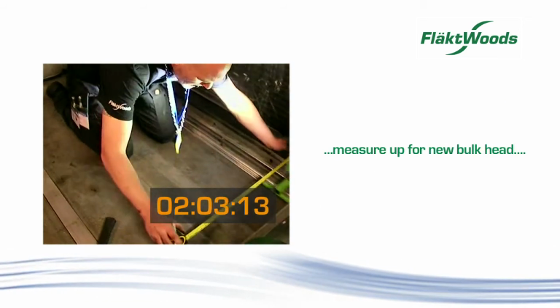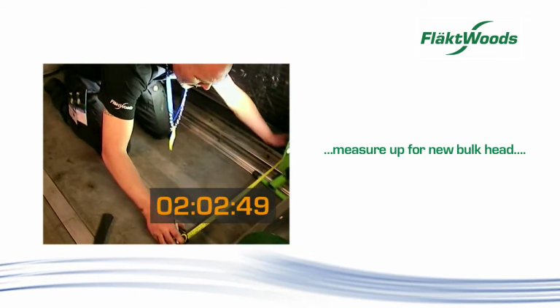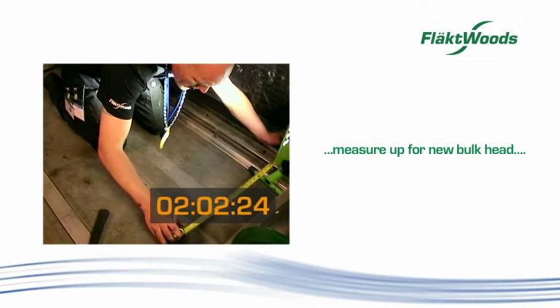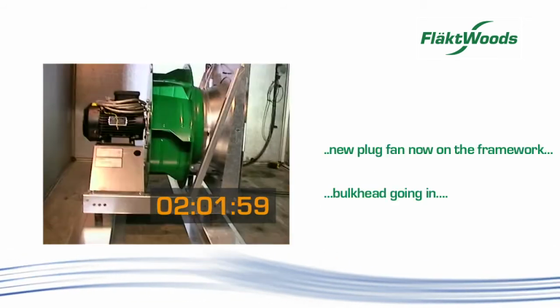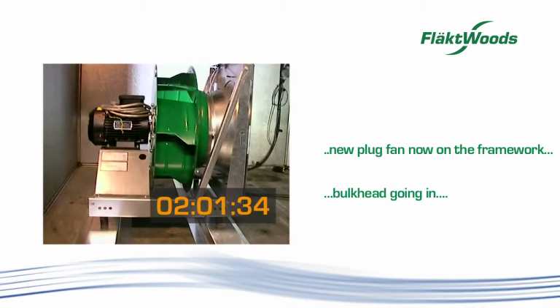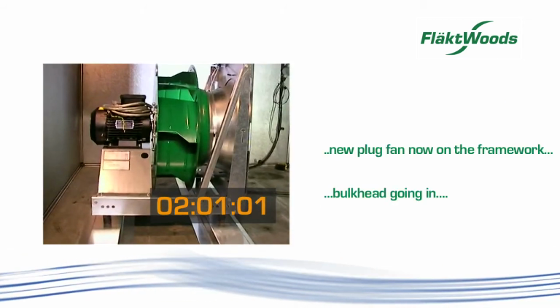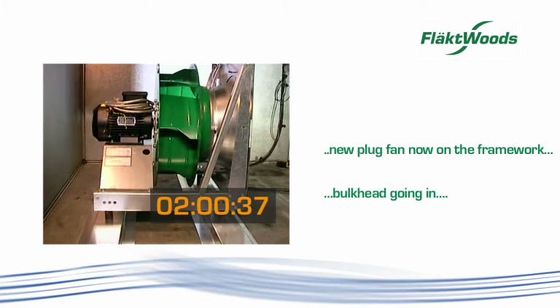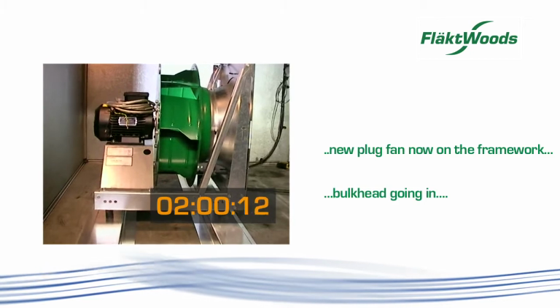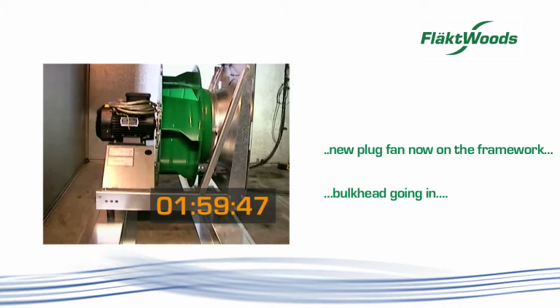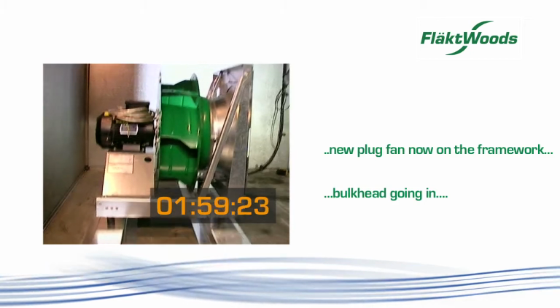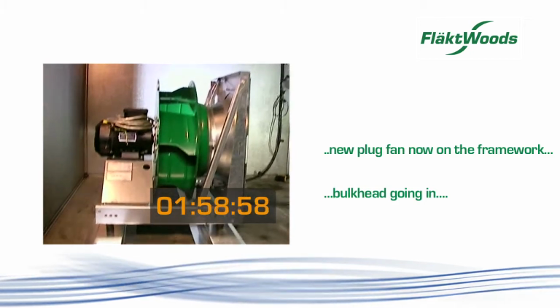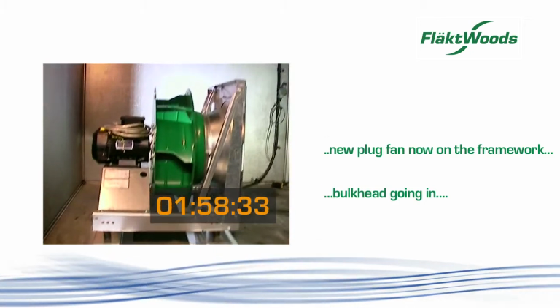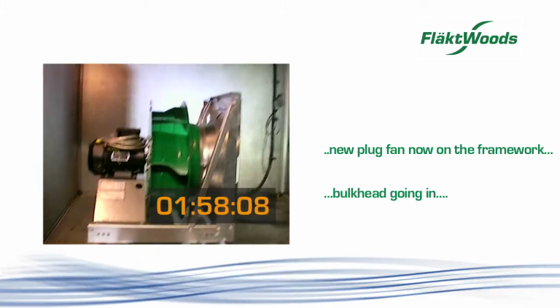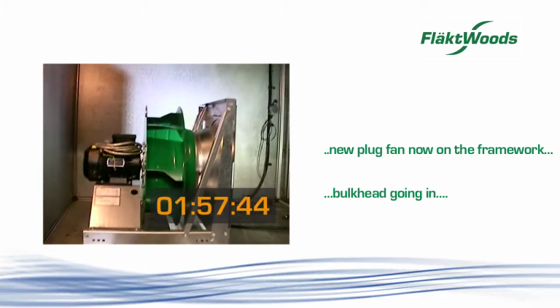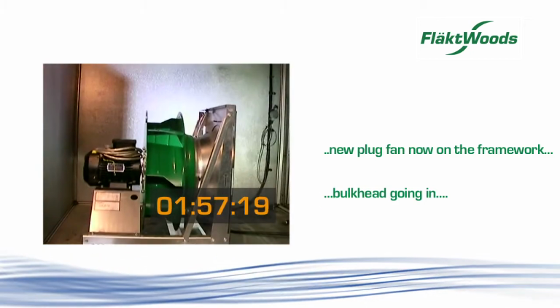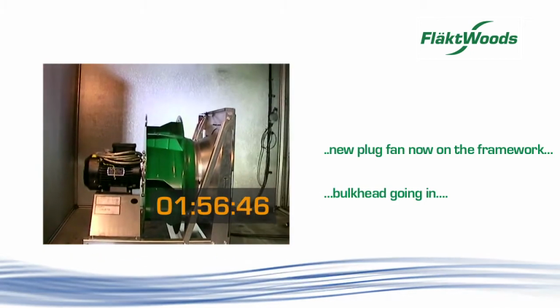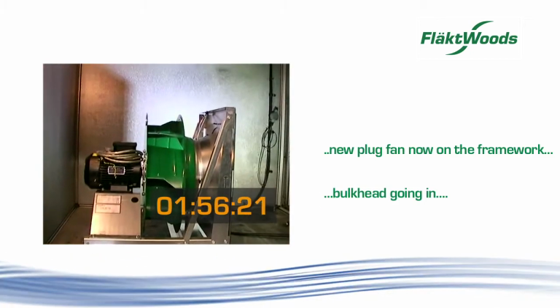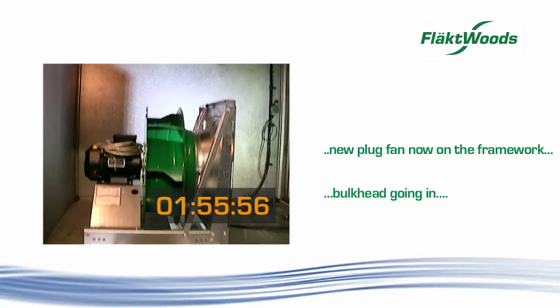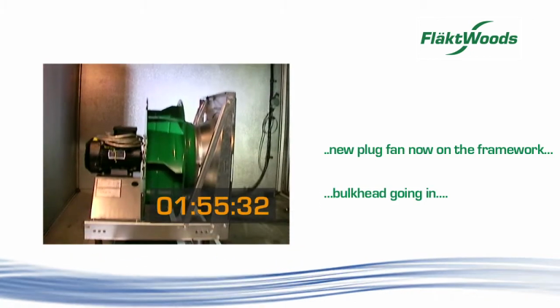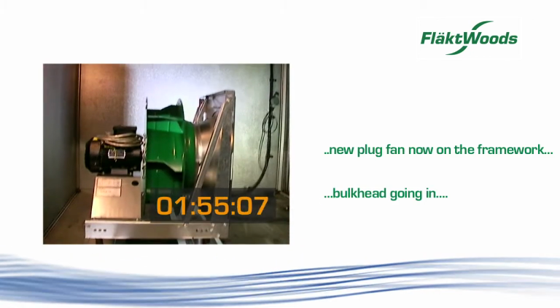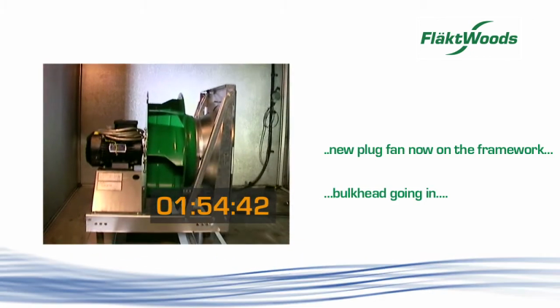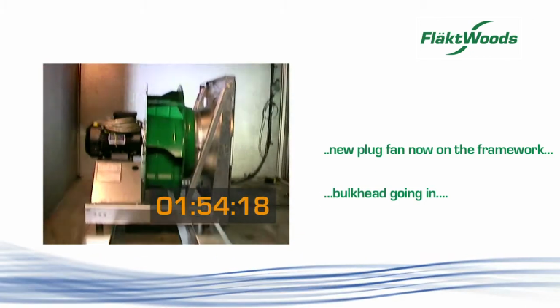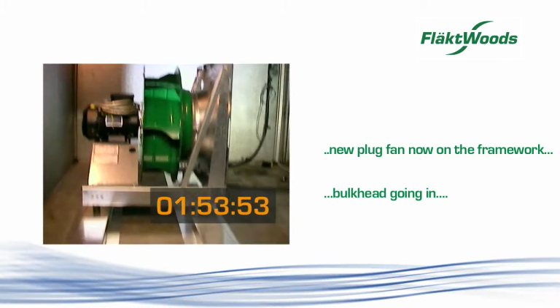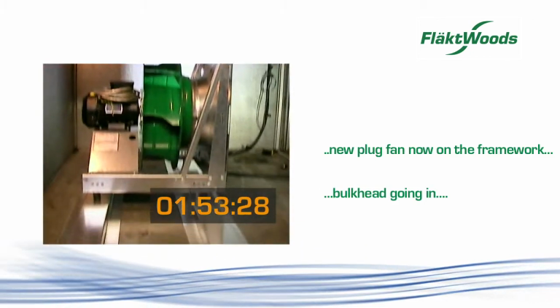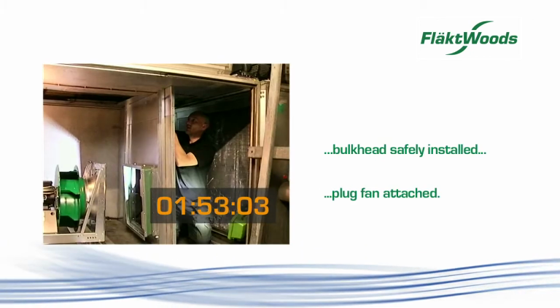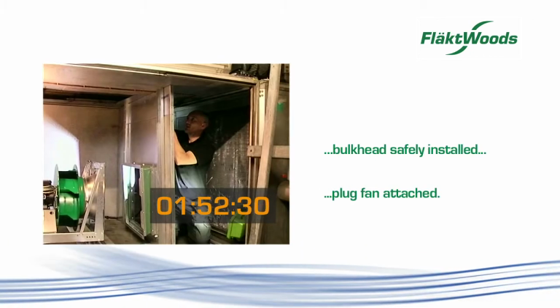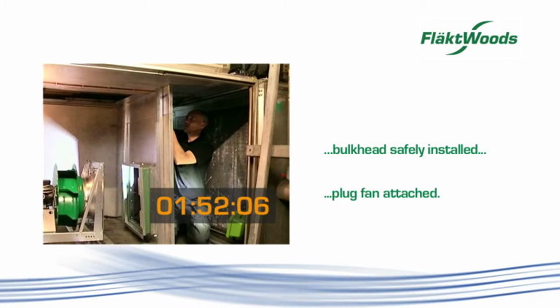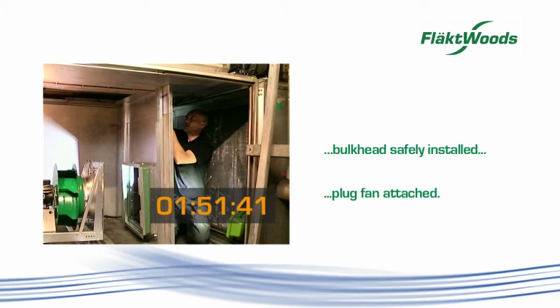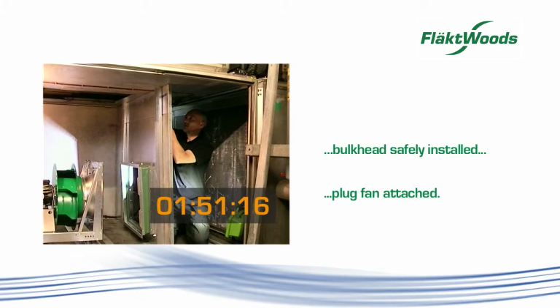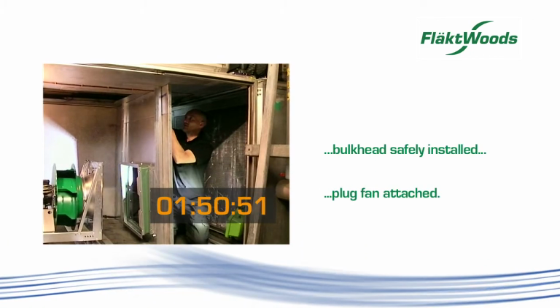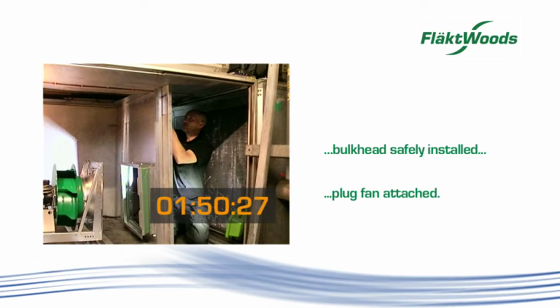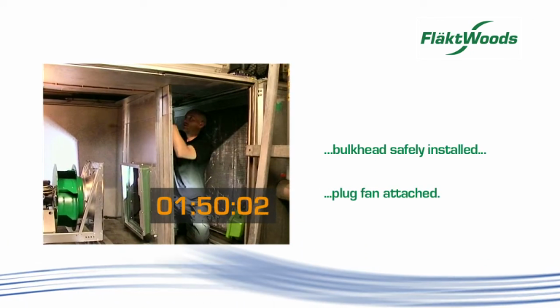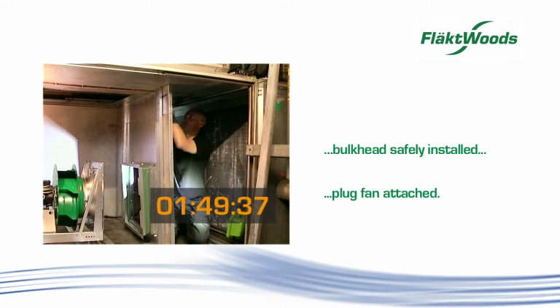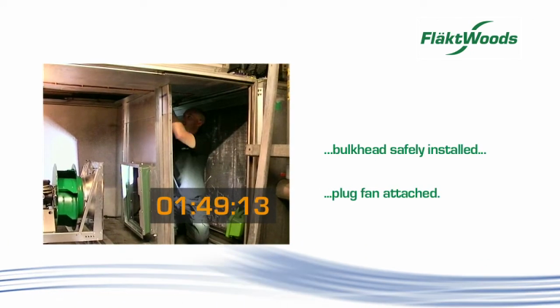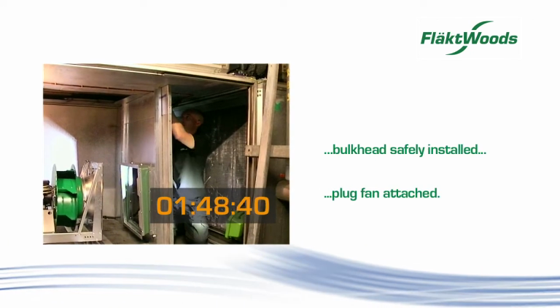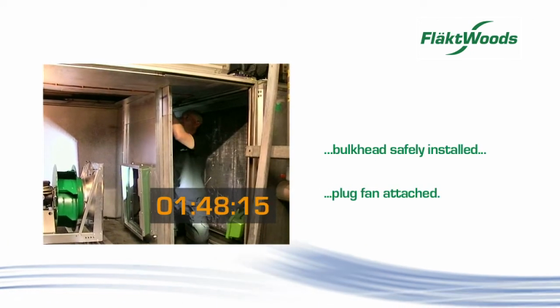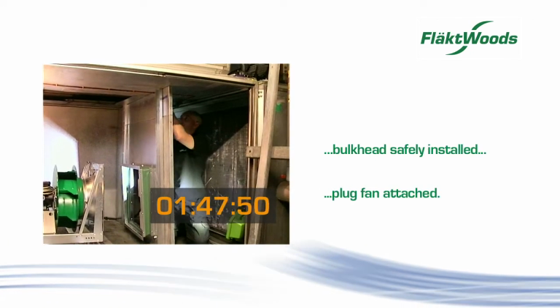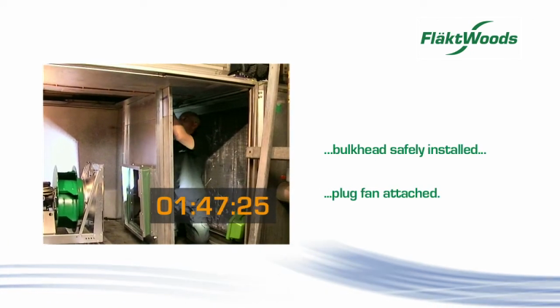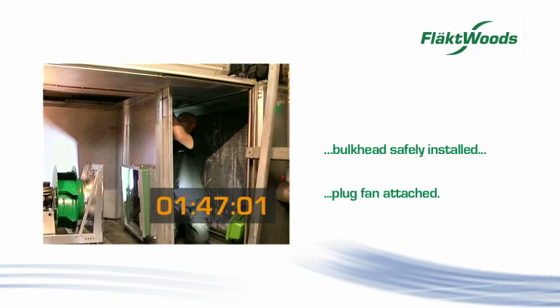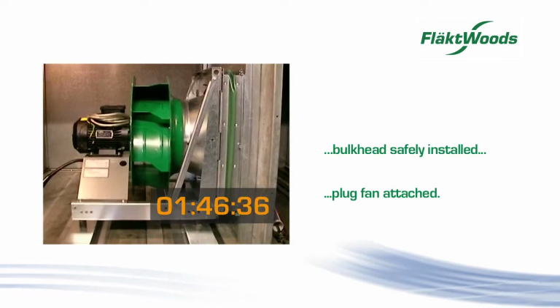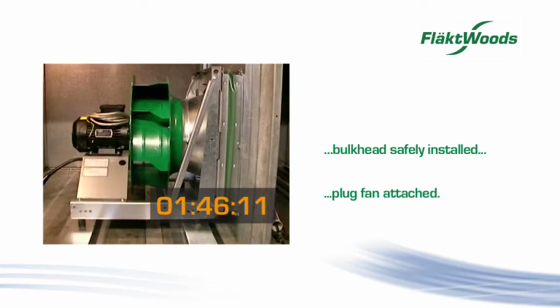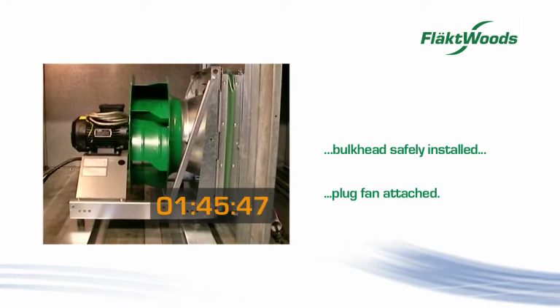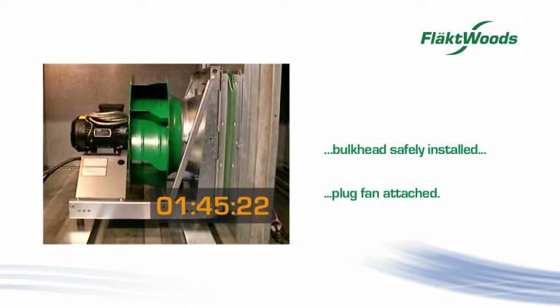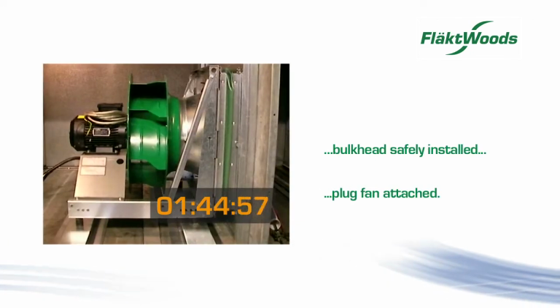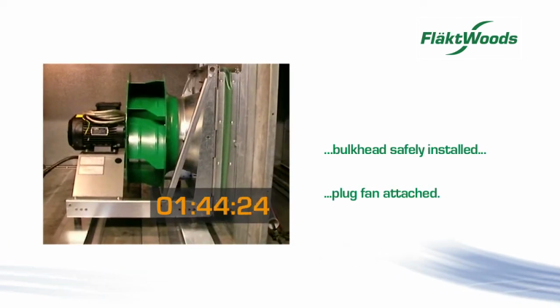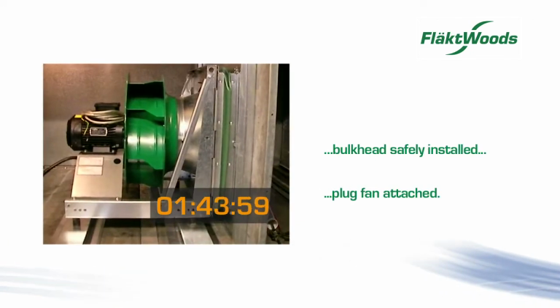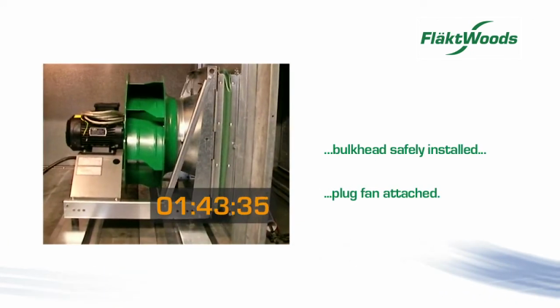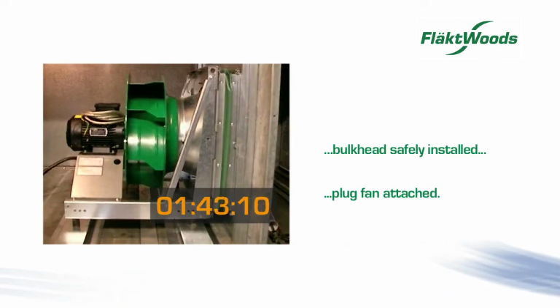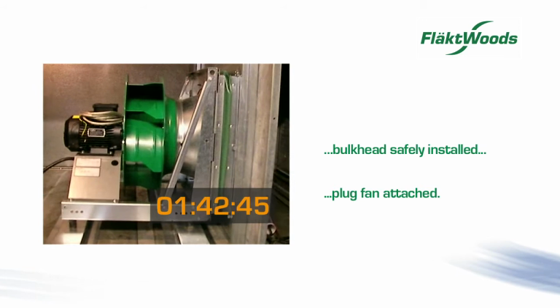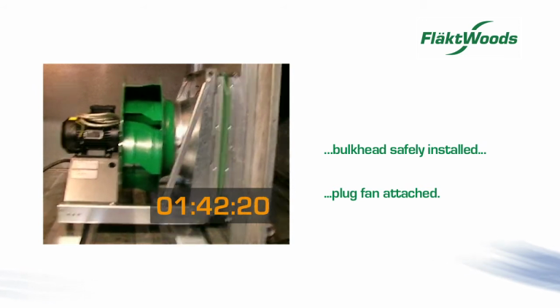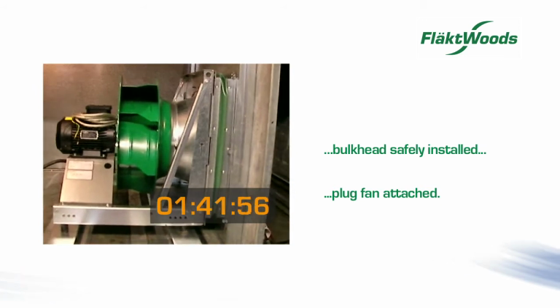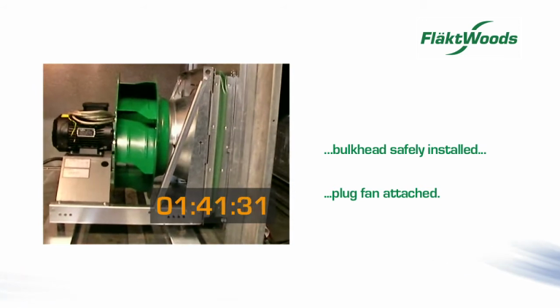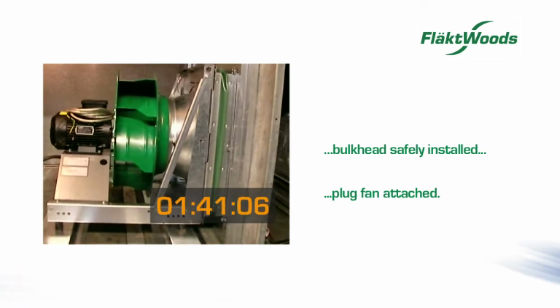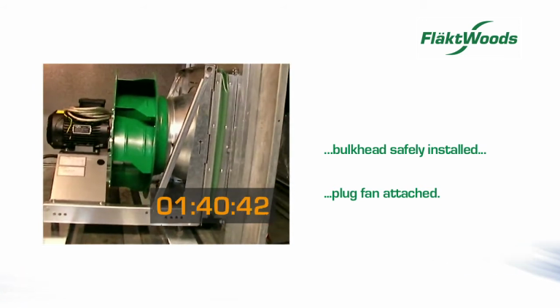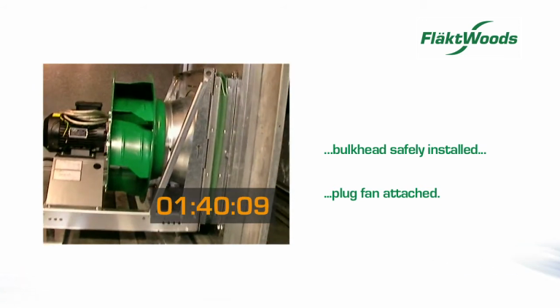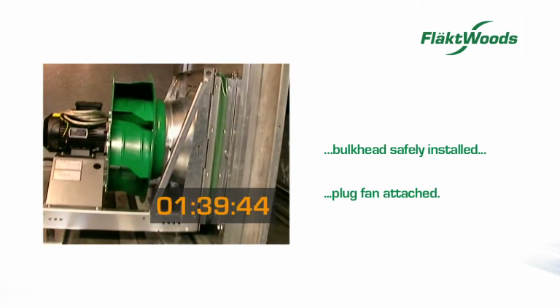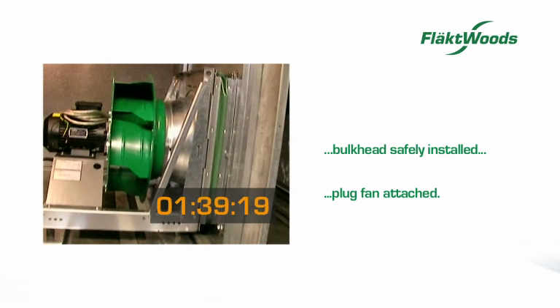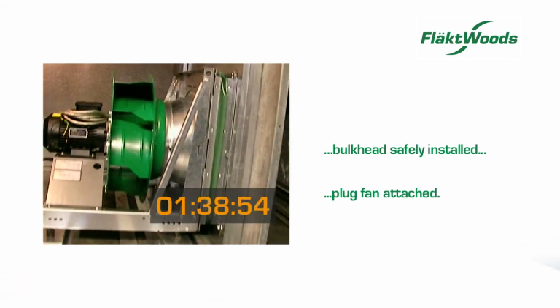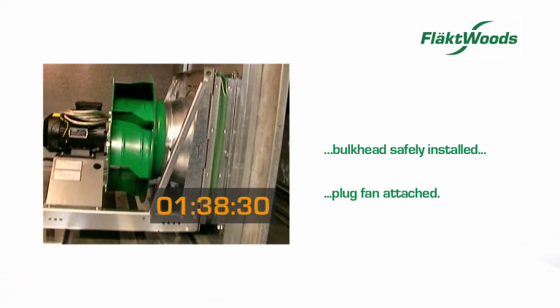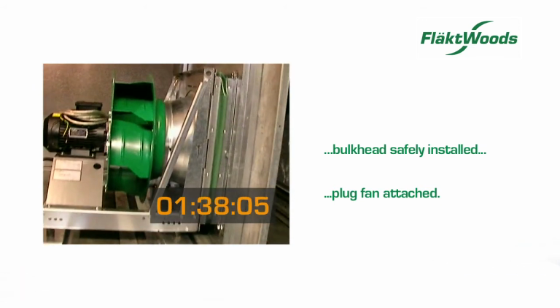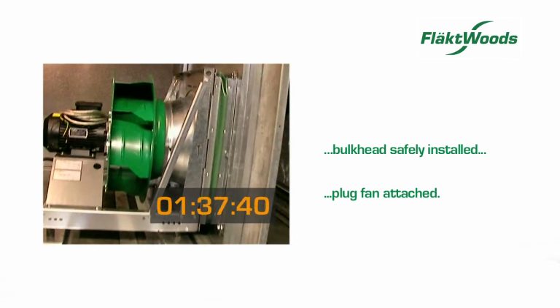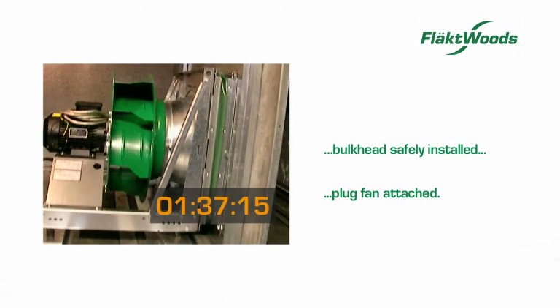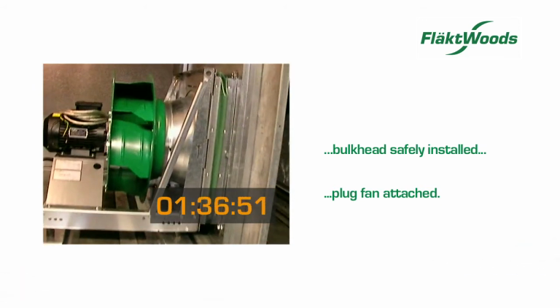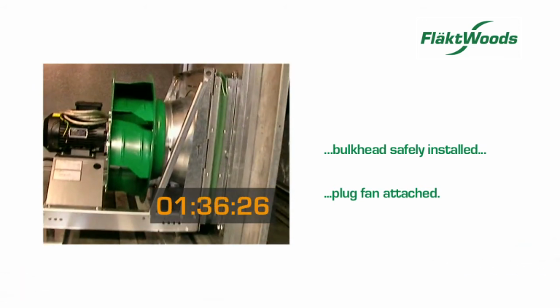The new plug fan is now on the framework. Bulkhead going in, and bulkhead safely installed. Plug fan attached.